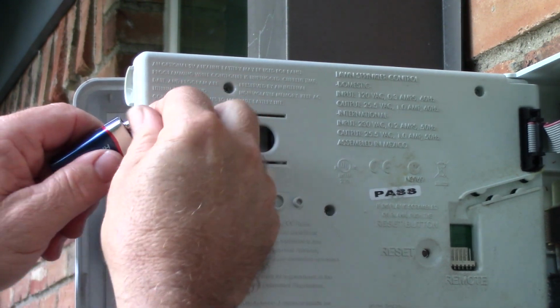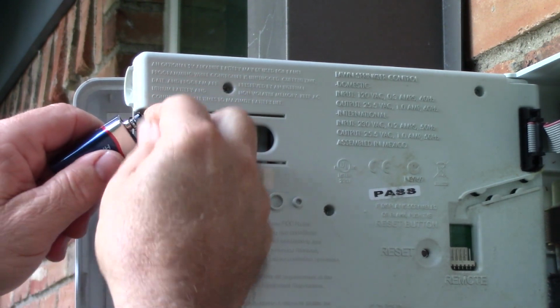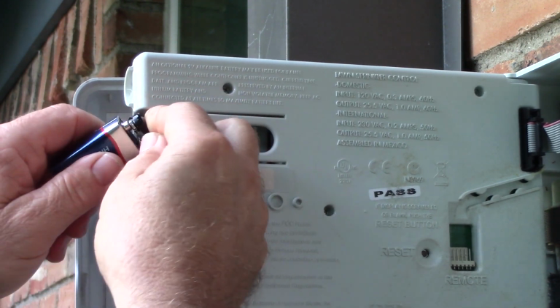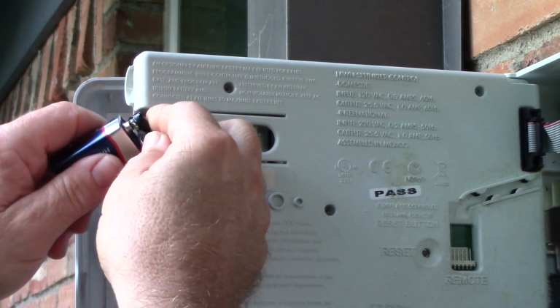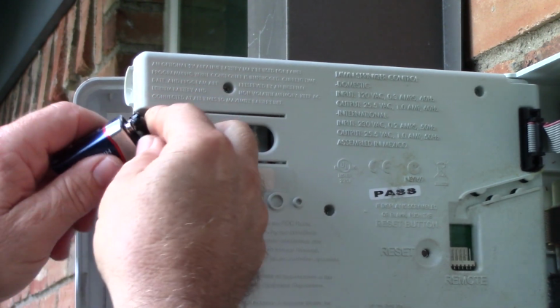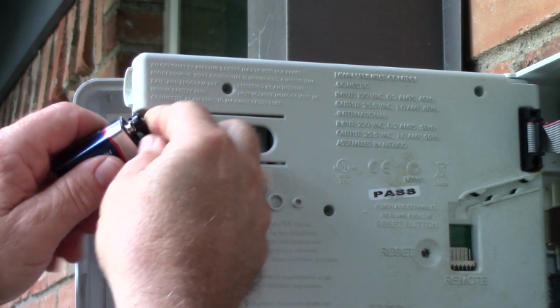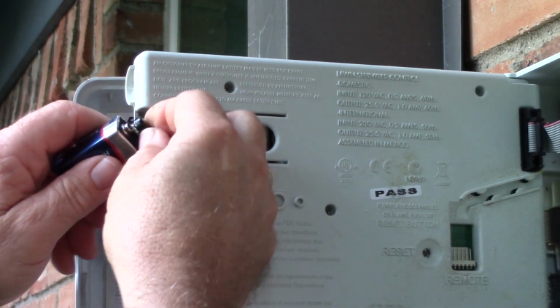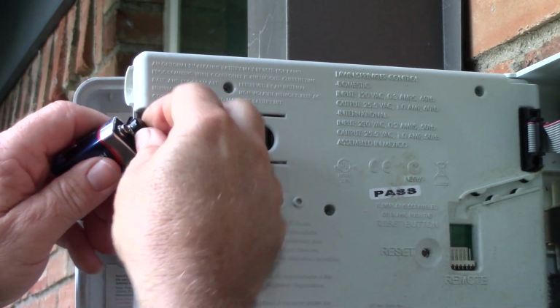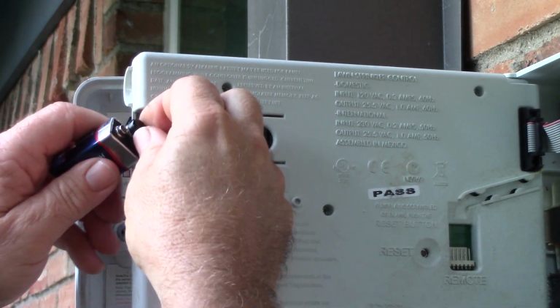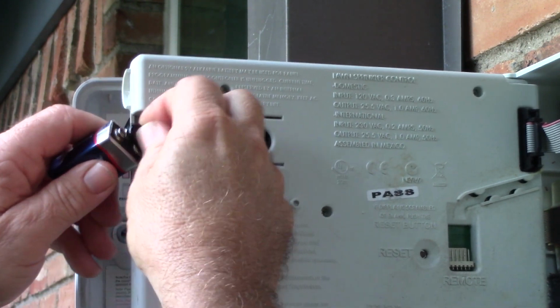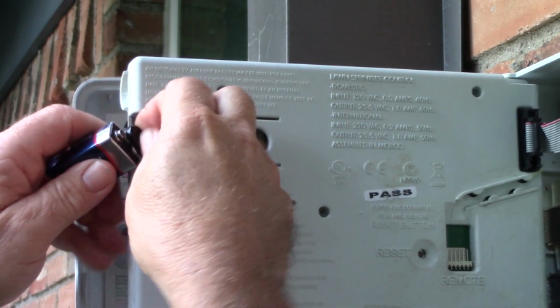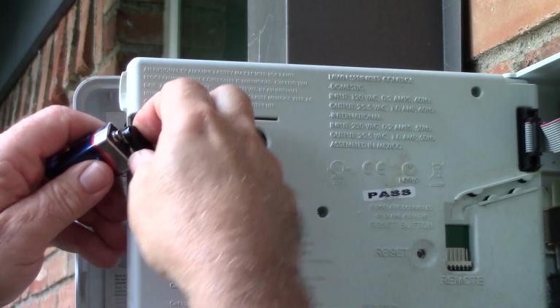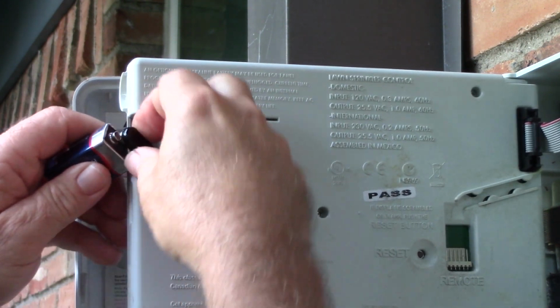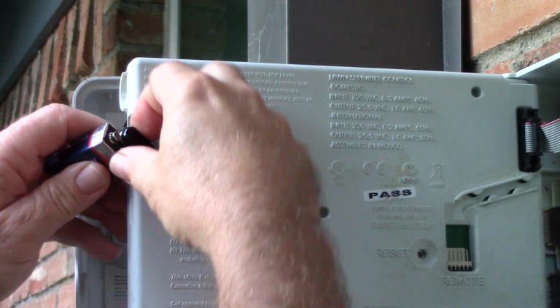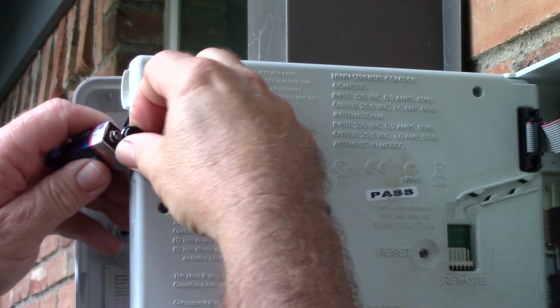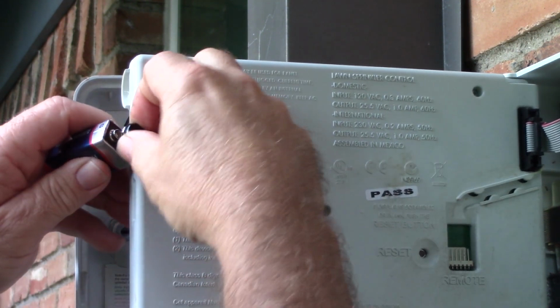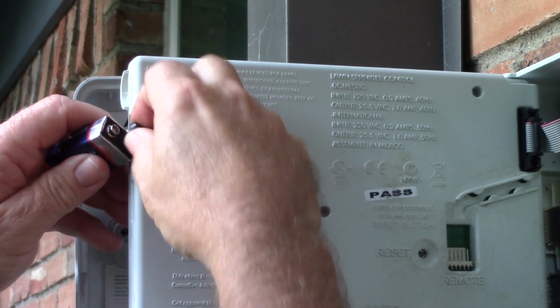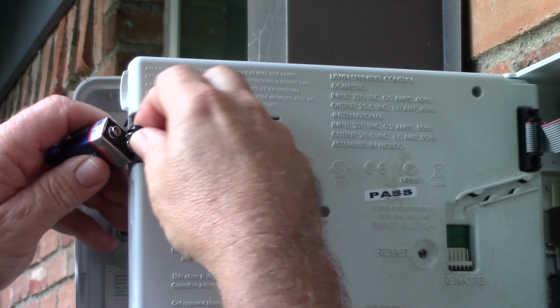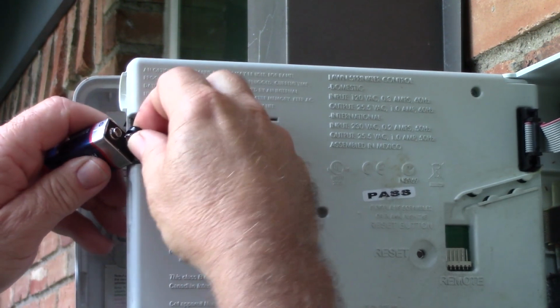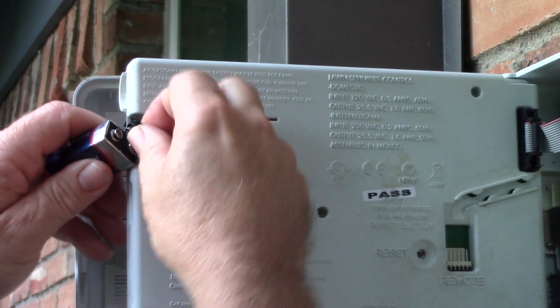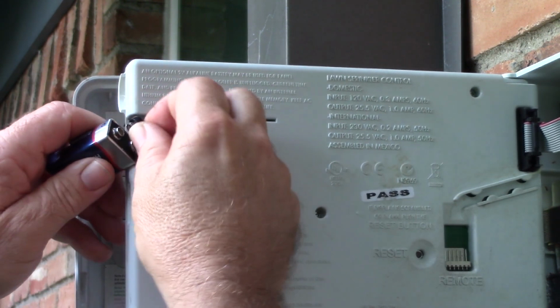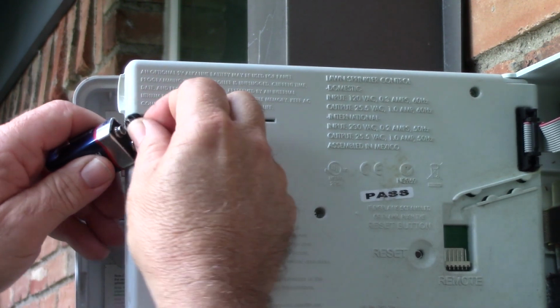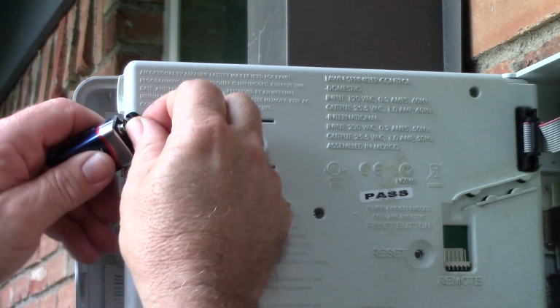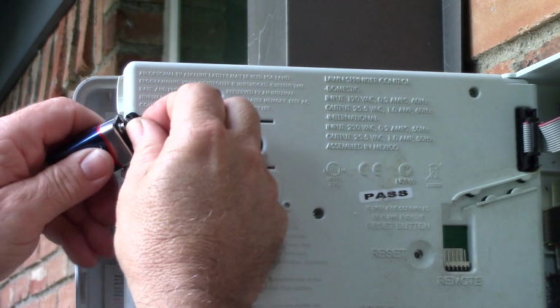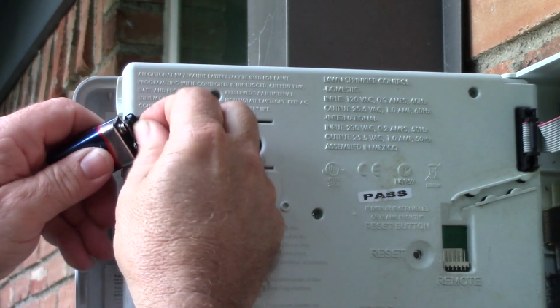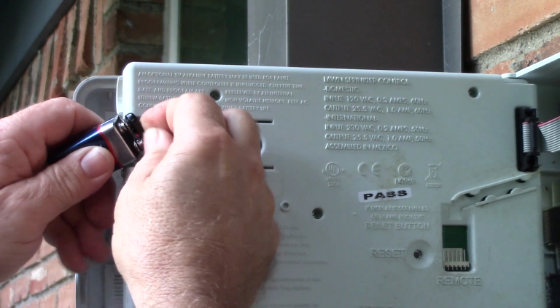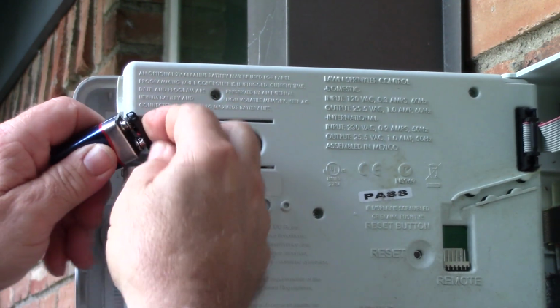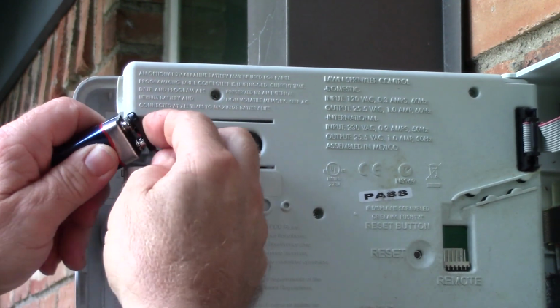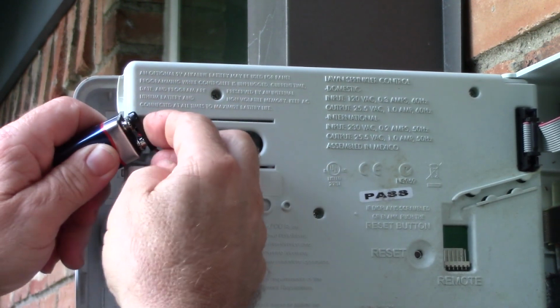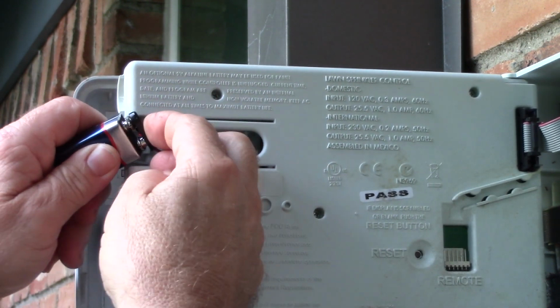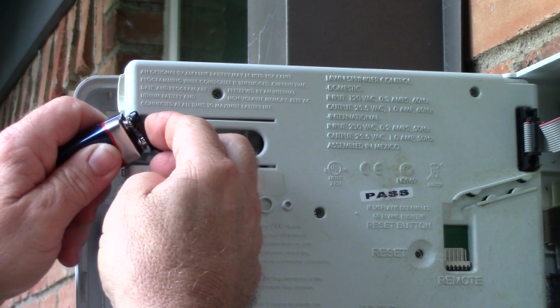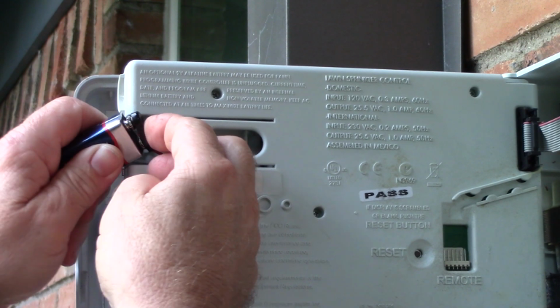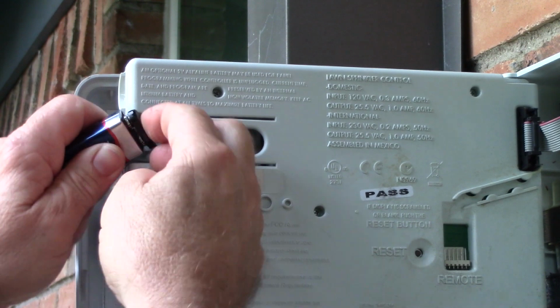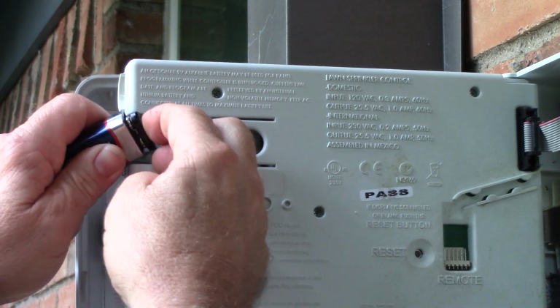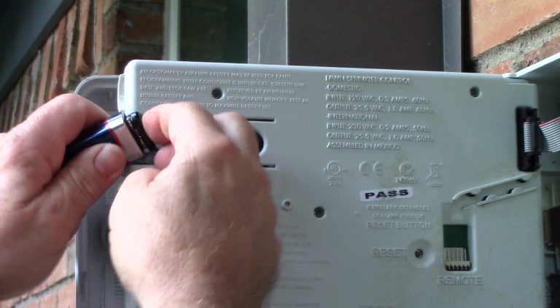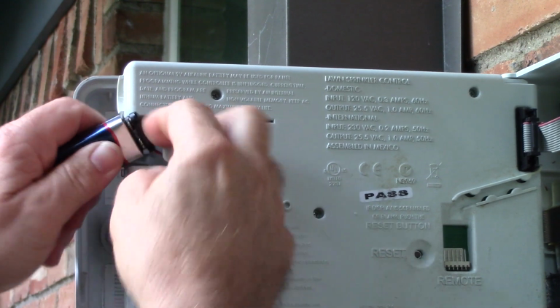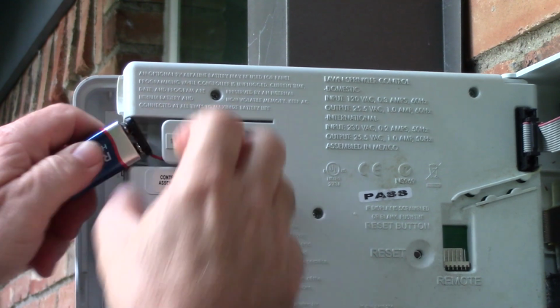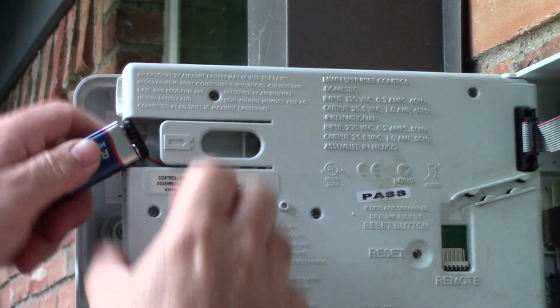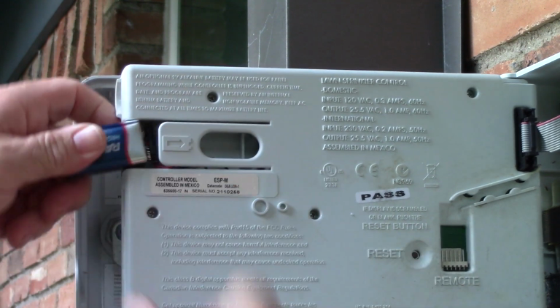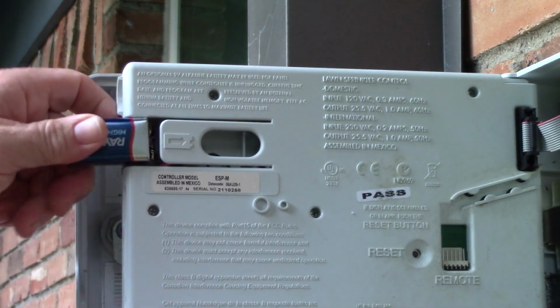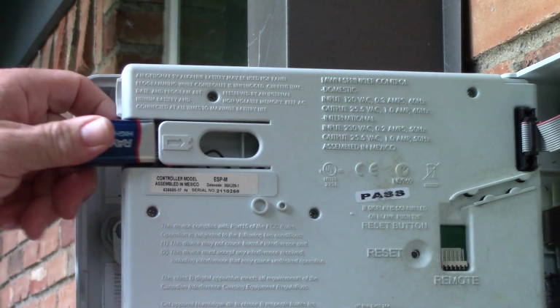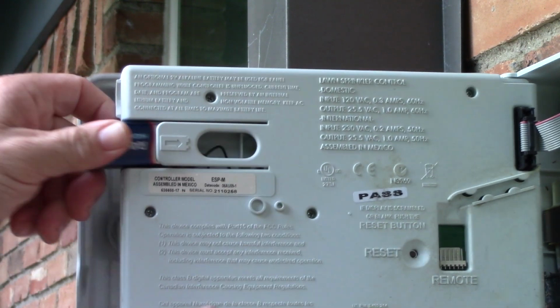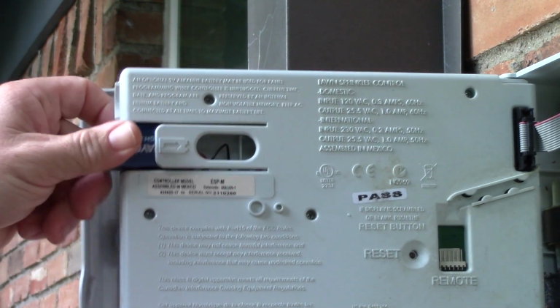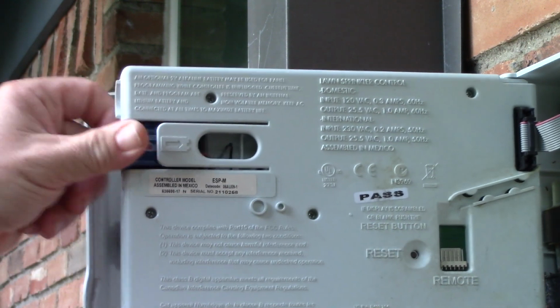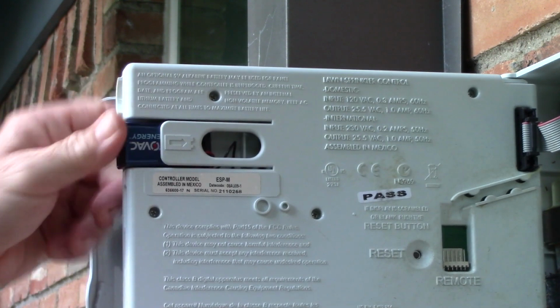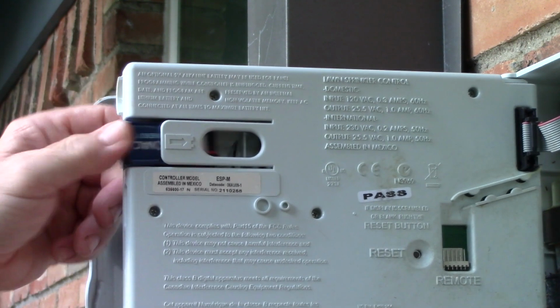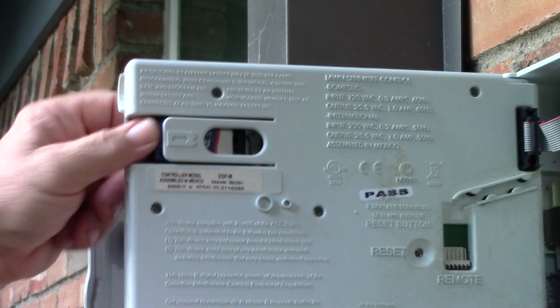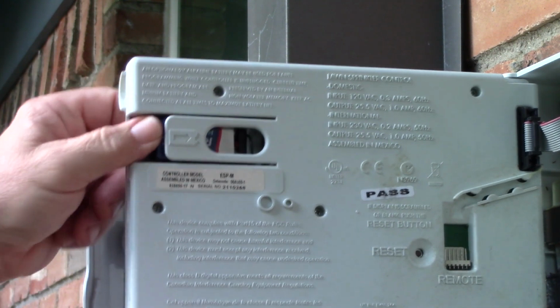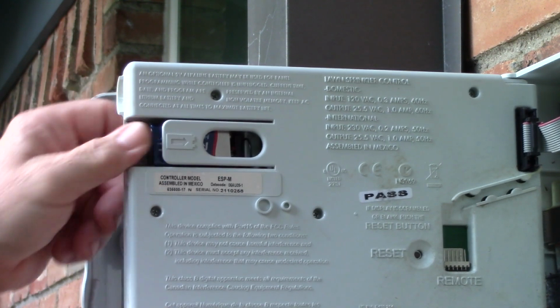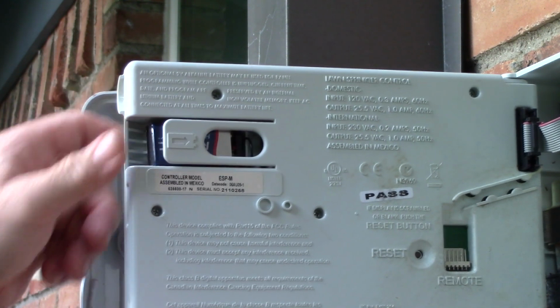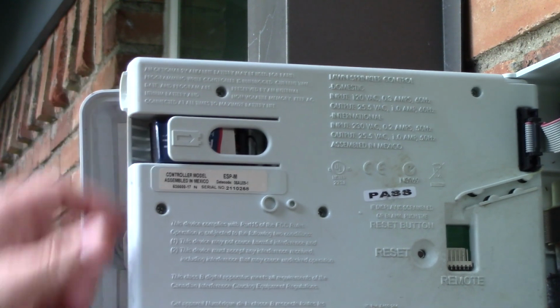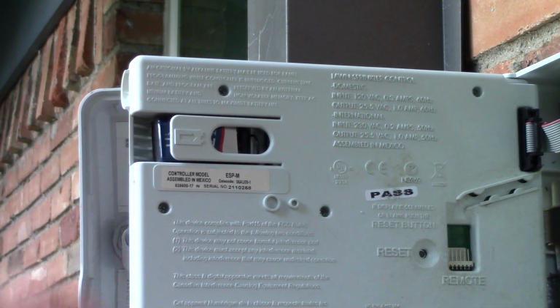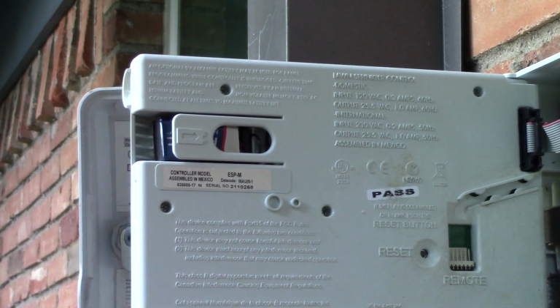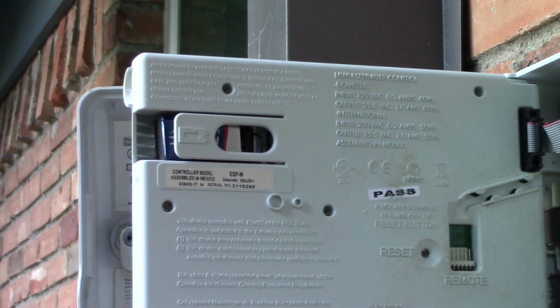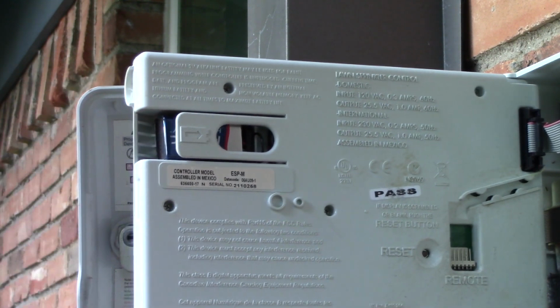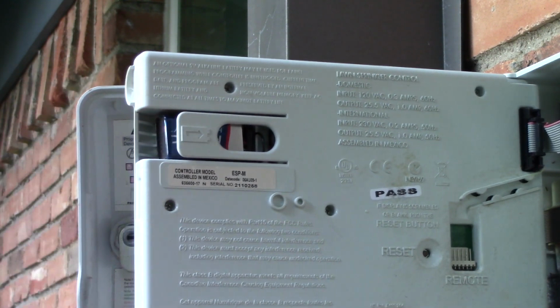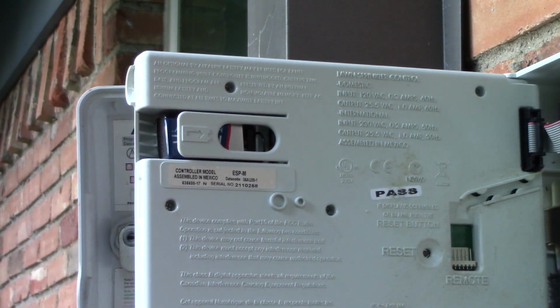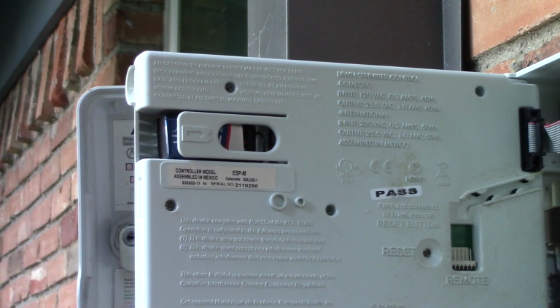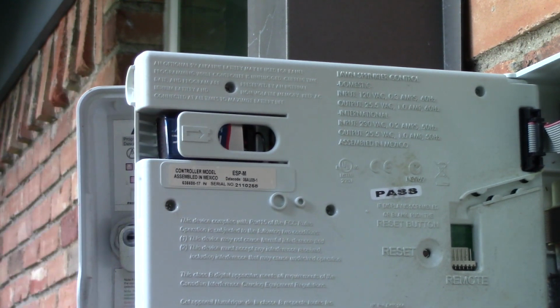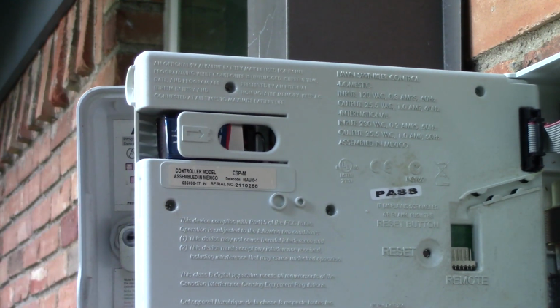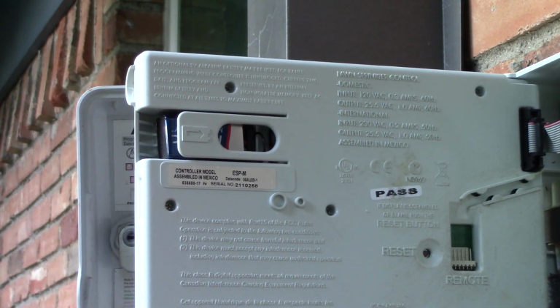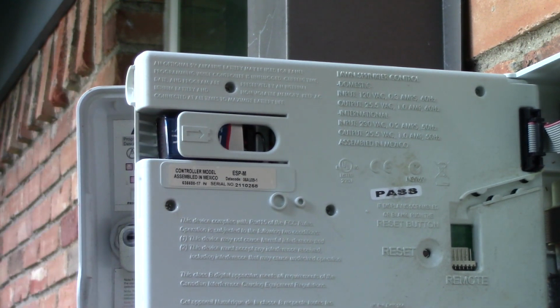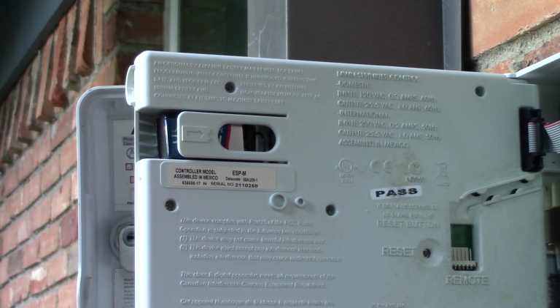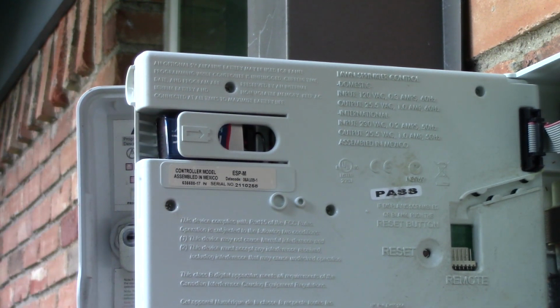And then I install the new battery. Just clip it in, slides in, done.